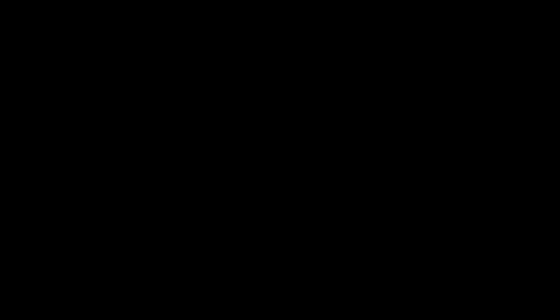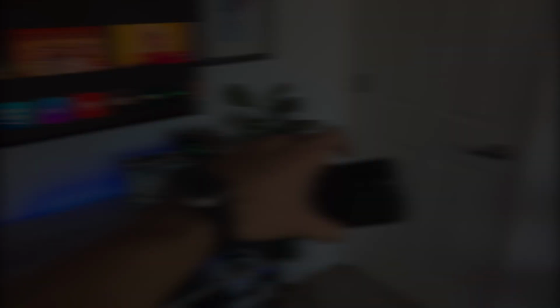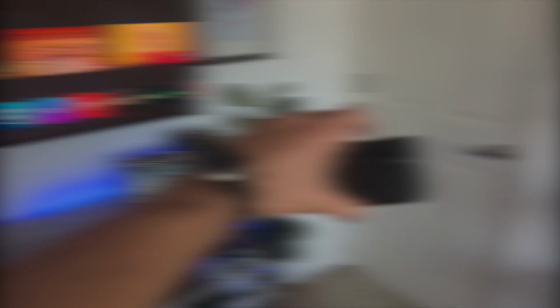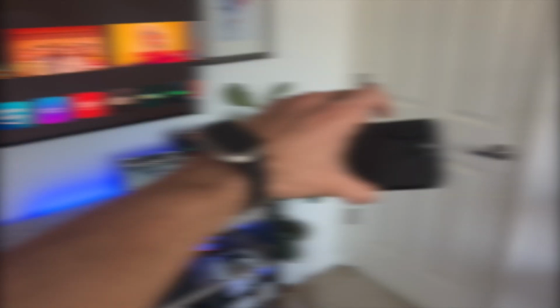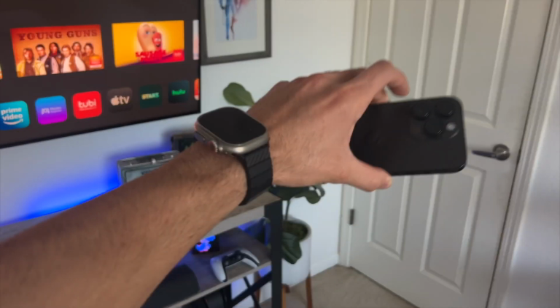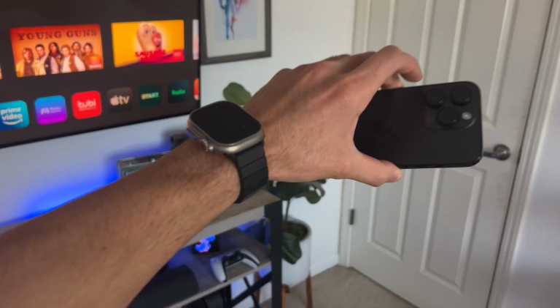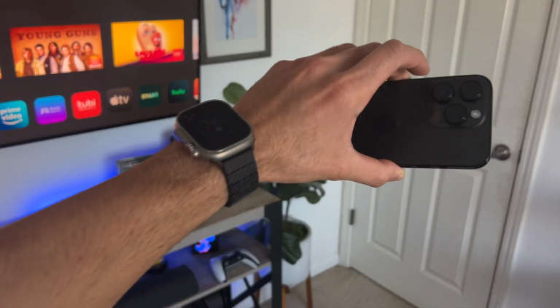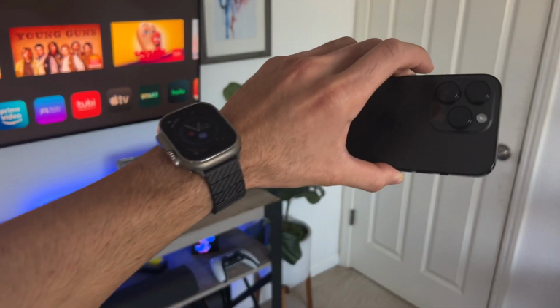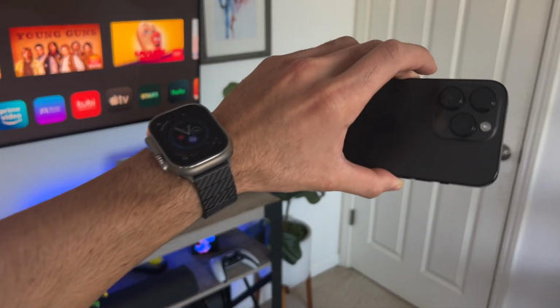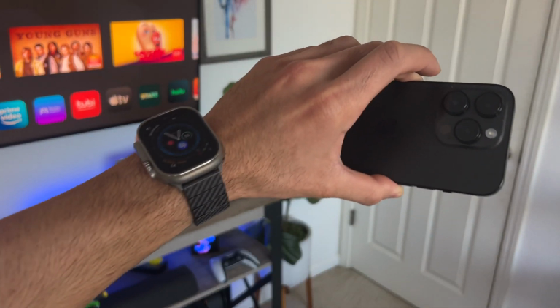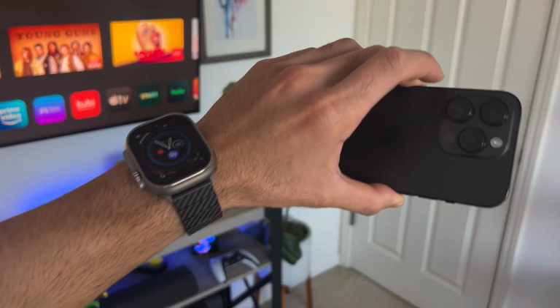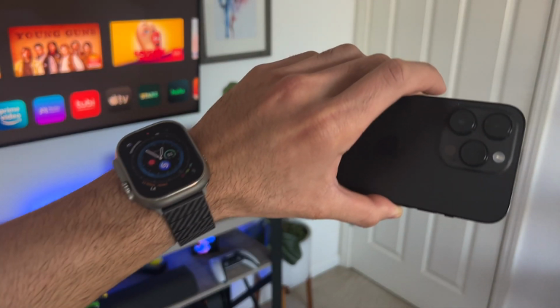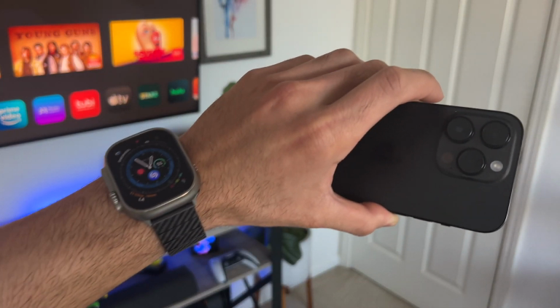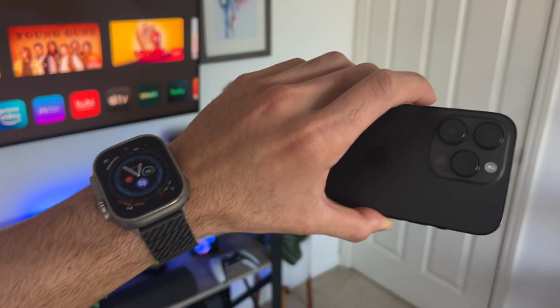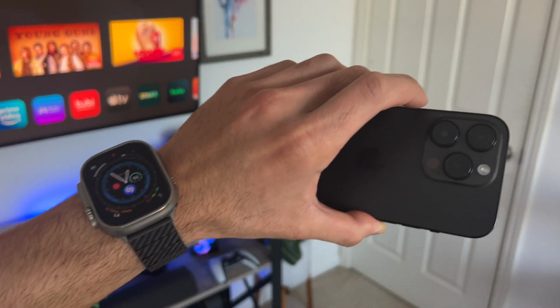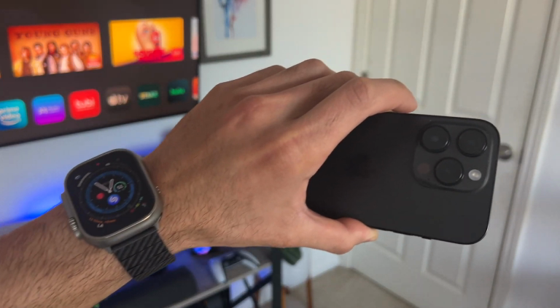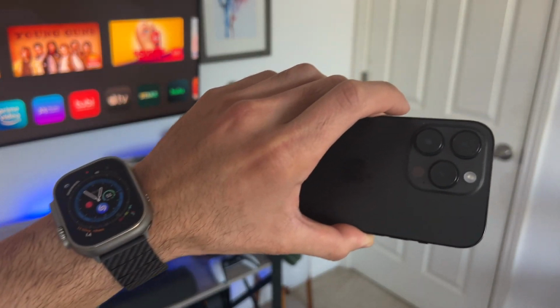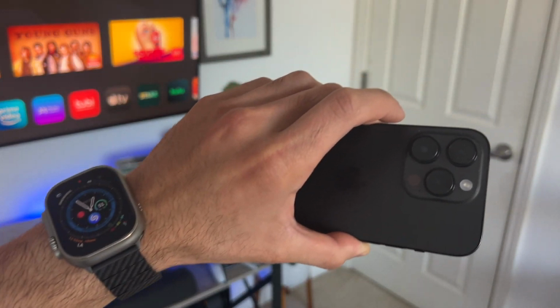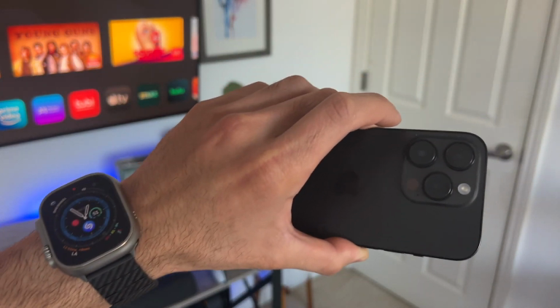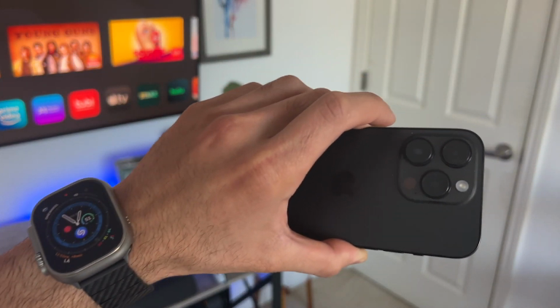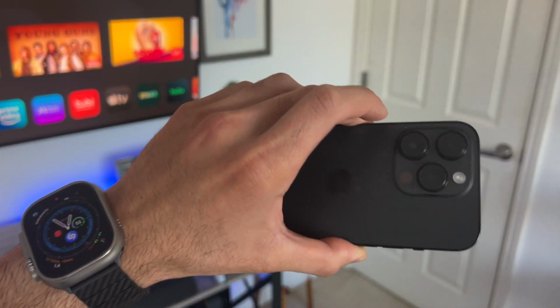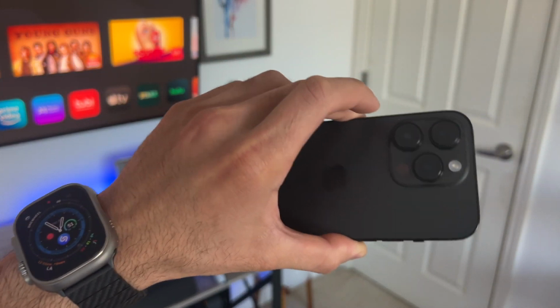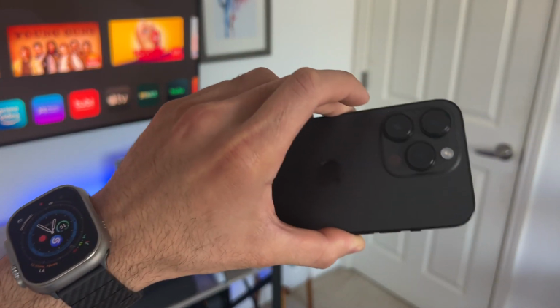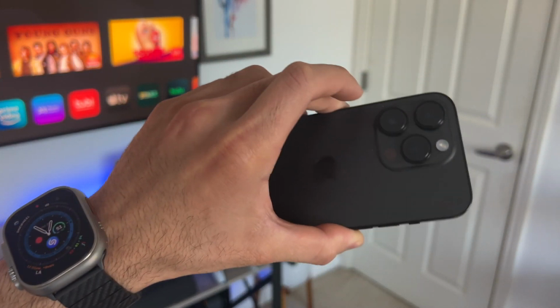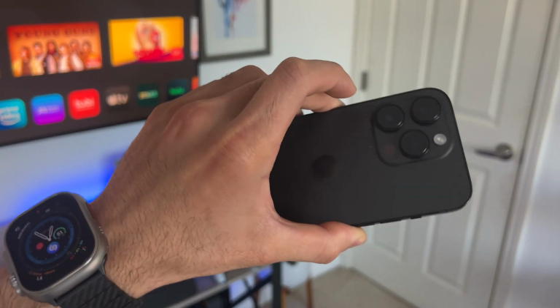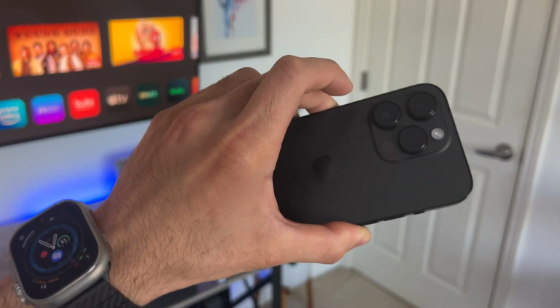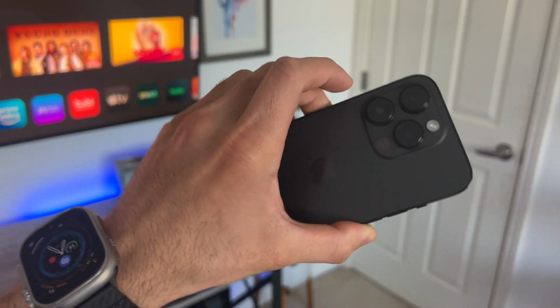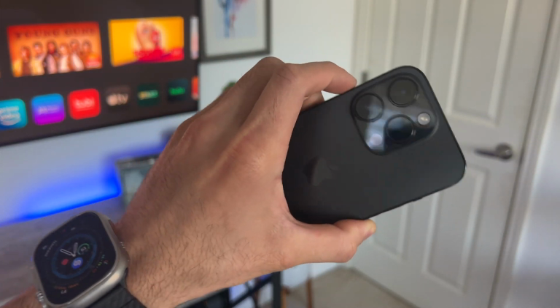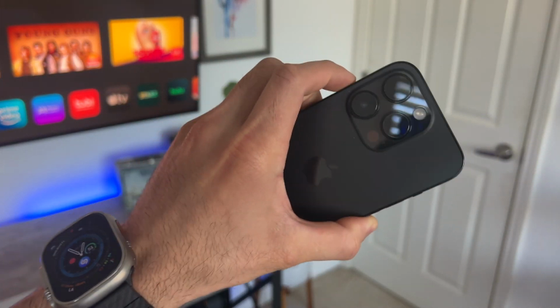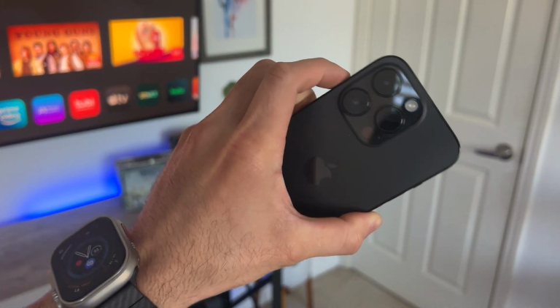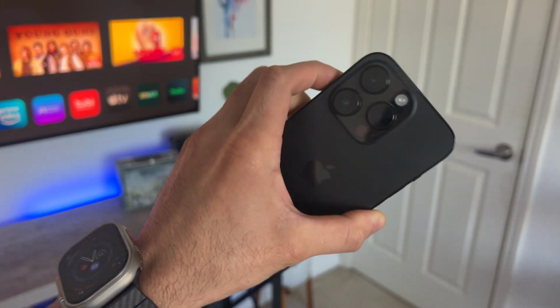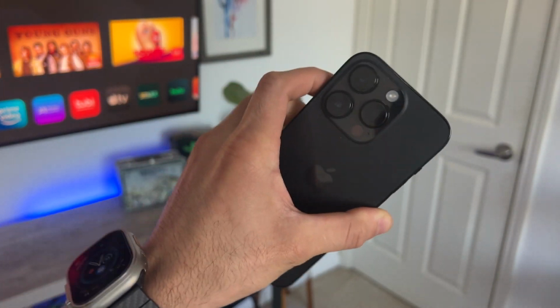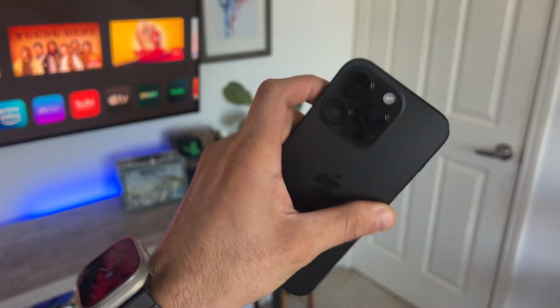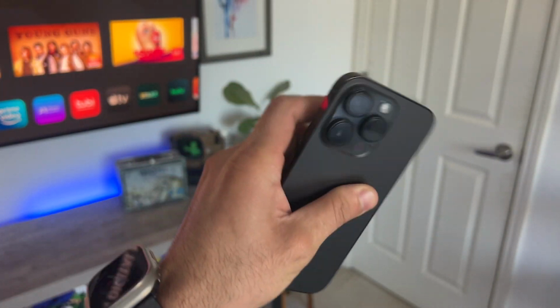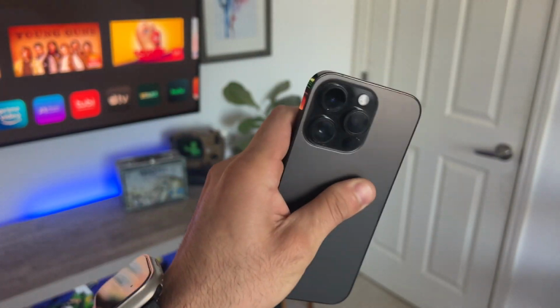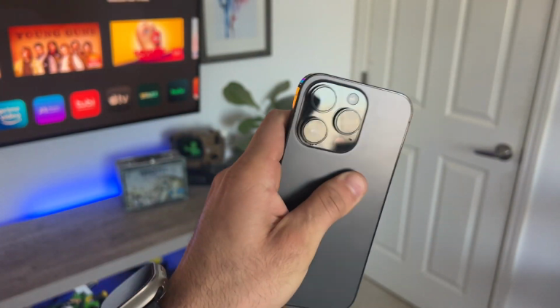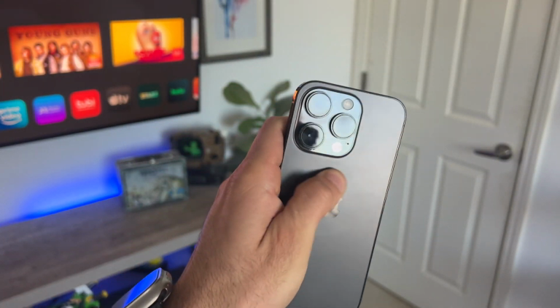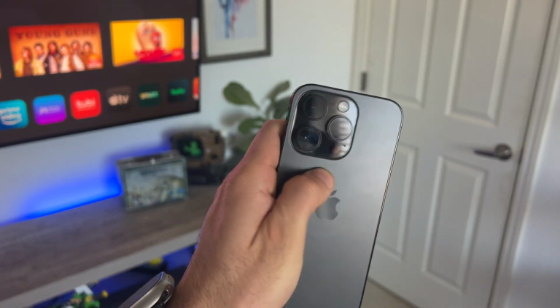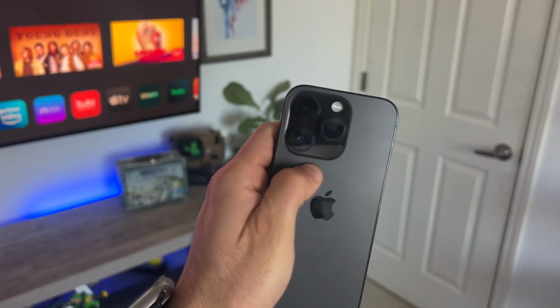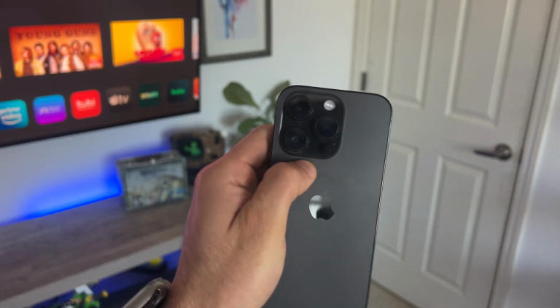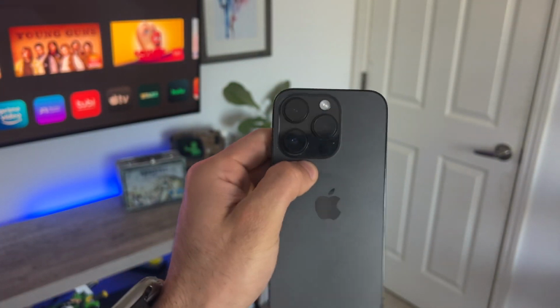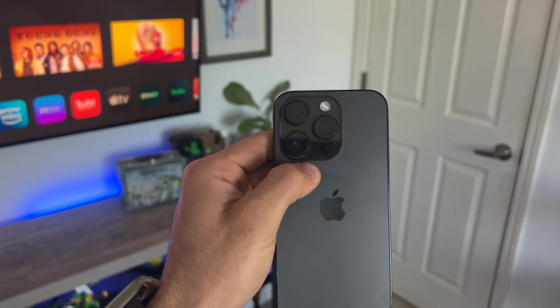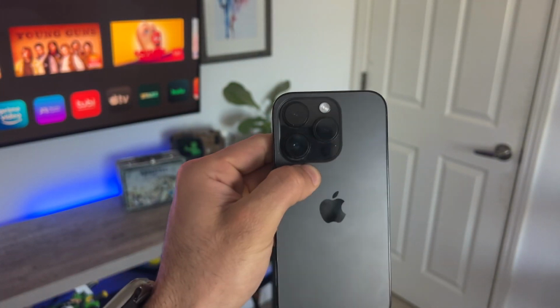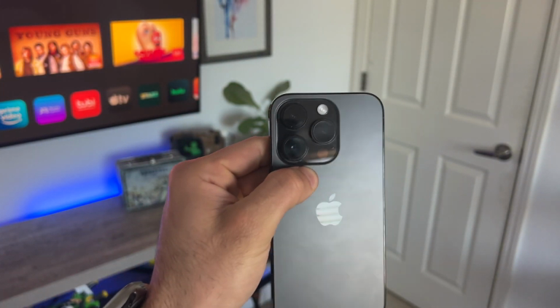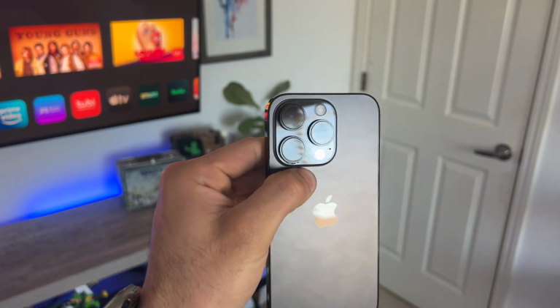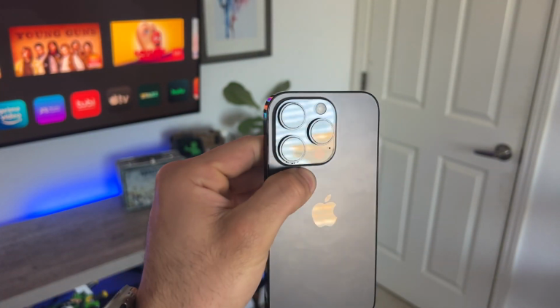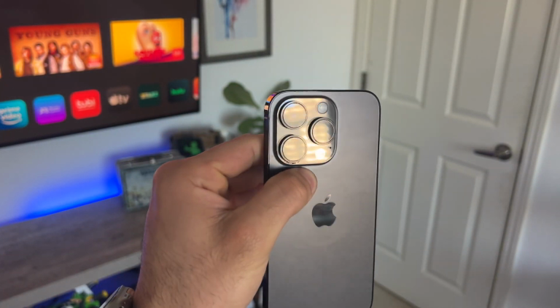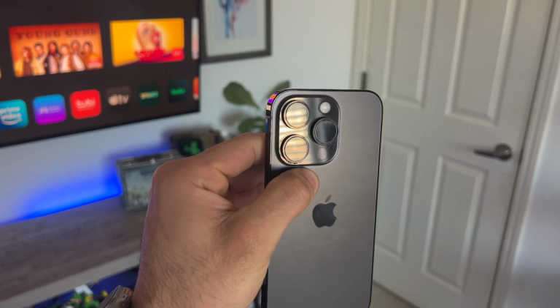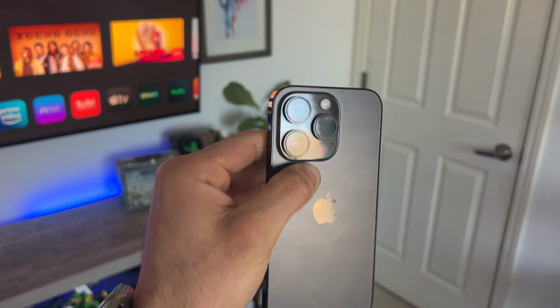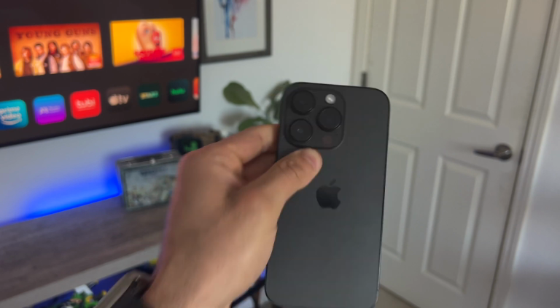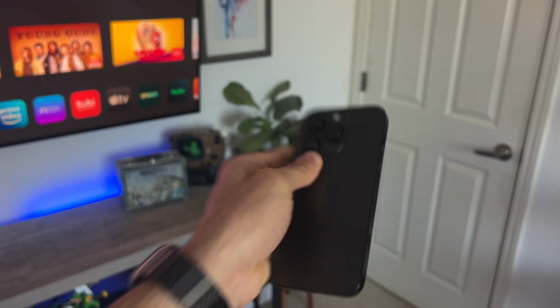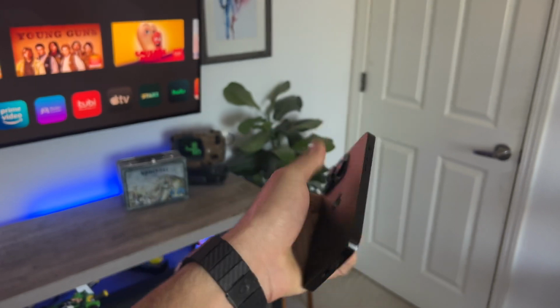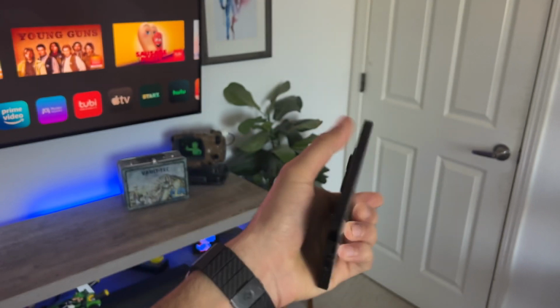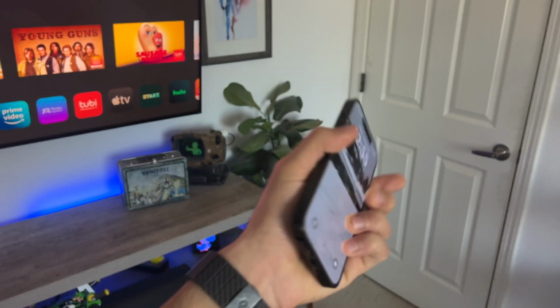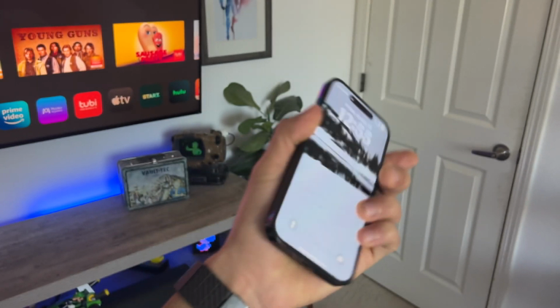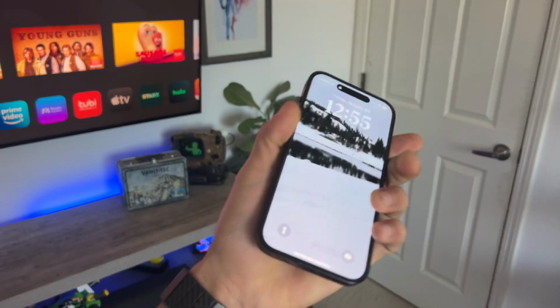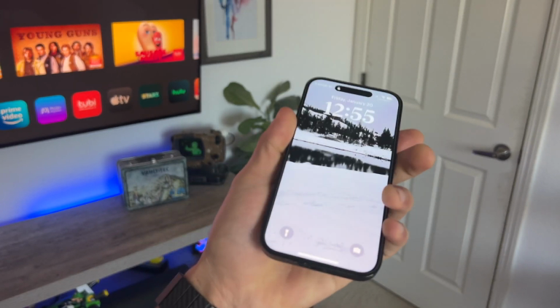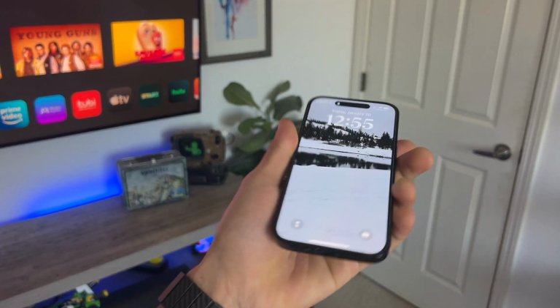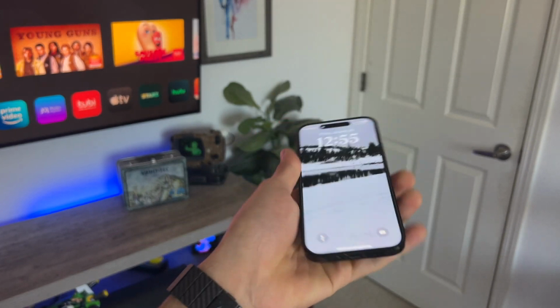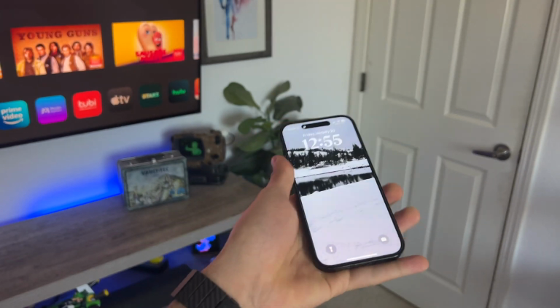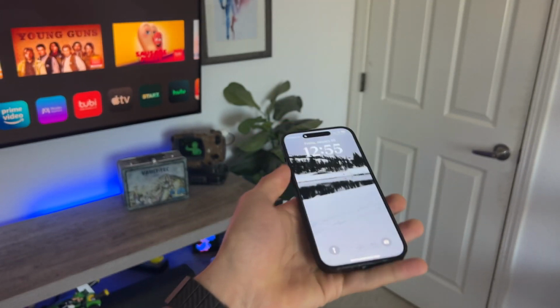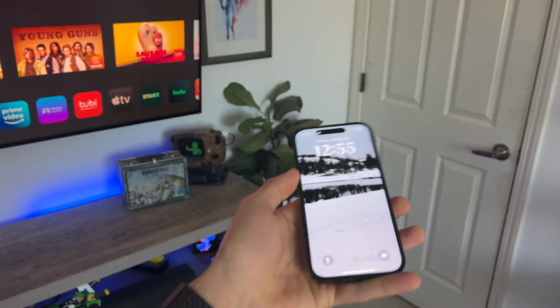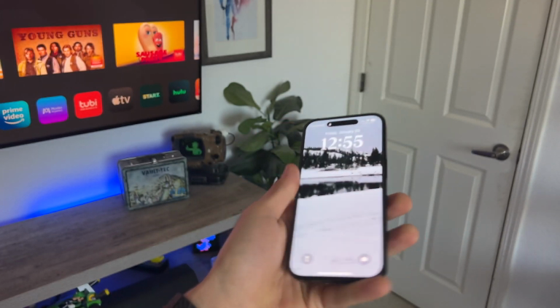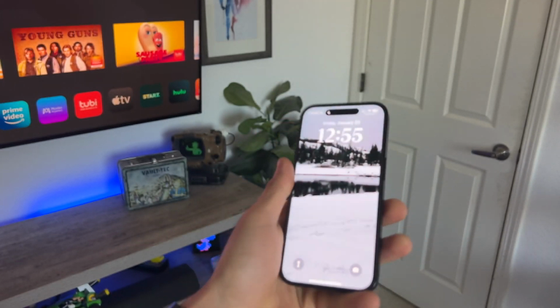Hey, what's going on everyone? In today's video, I'm going to go ahead and show you some hidden features I bet you didn't know you could do with your iPhone. Let's get started.